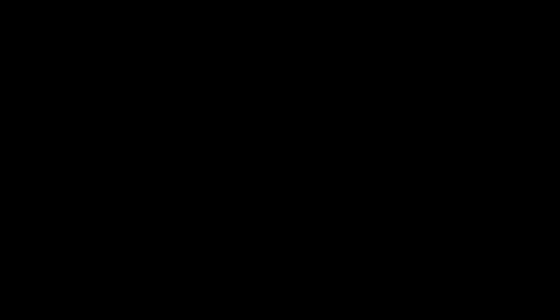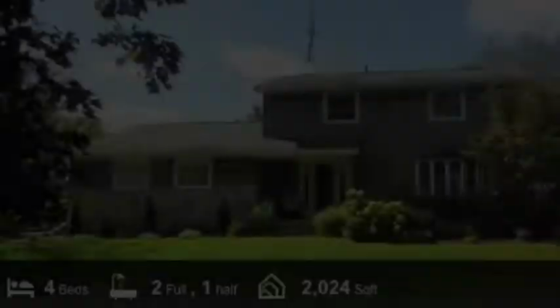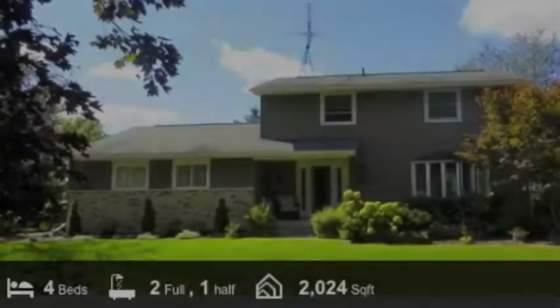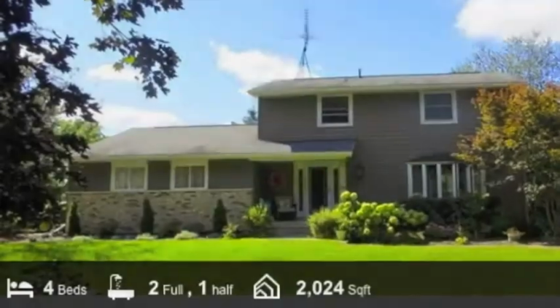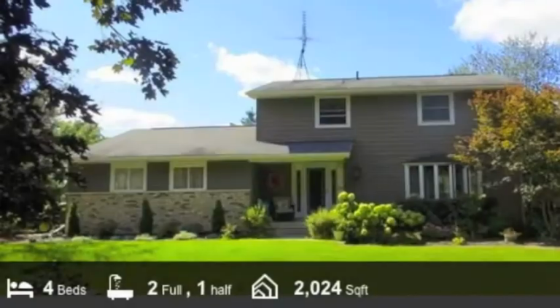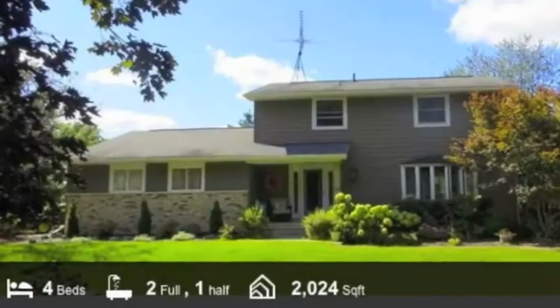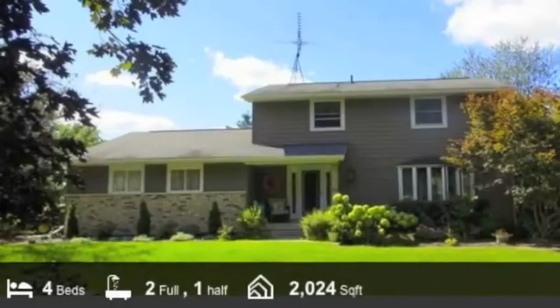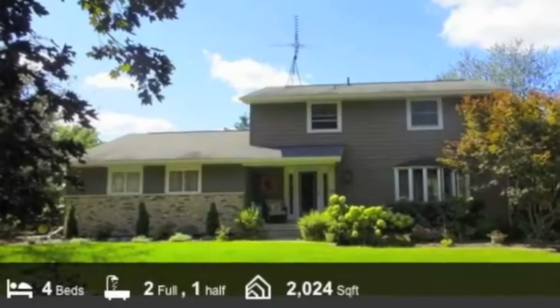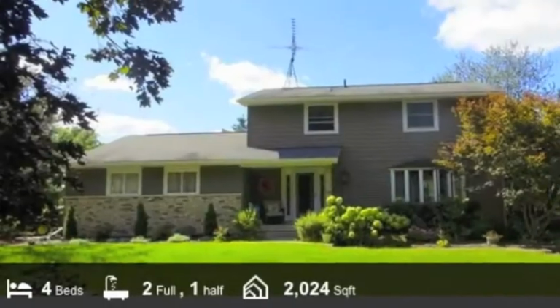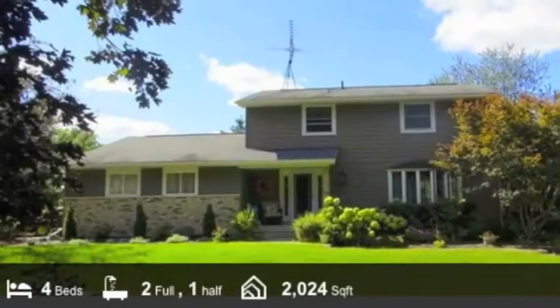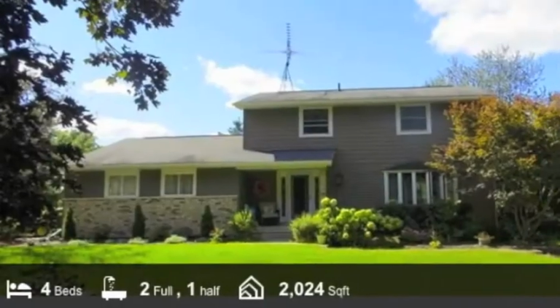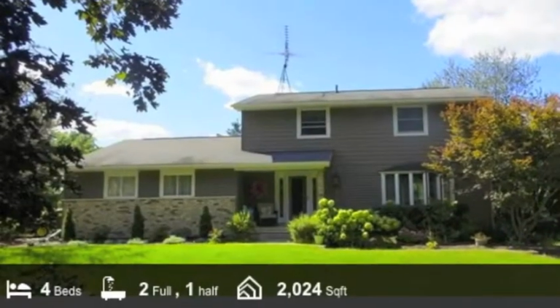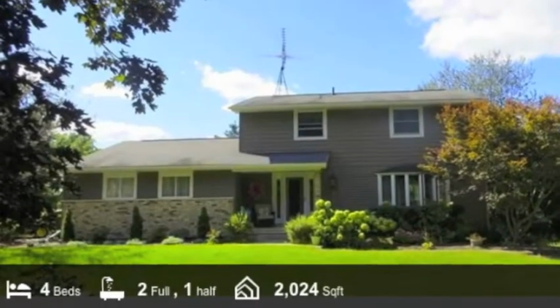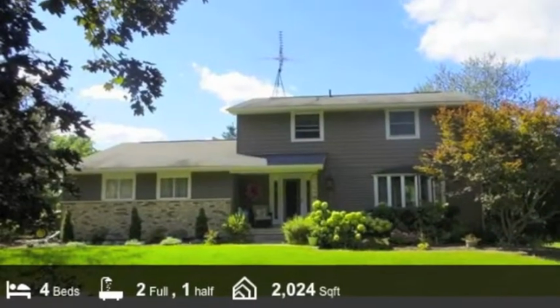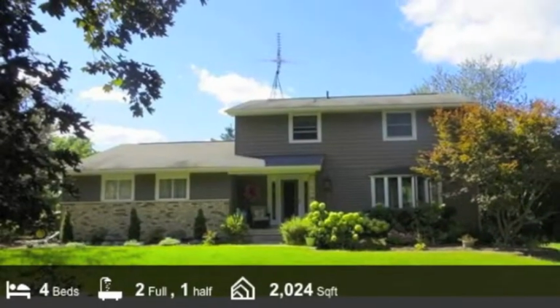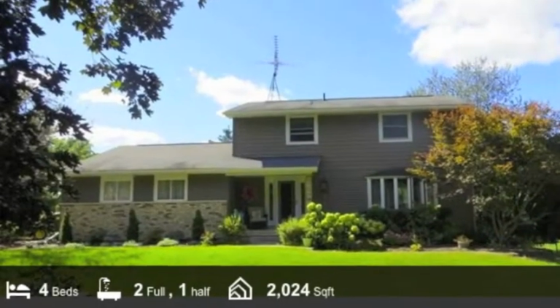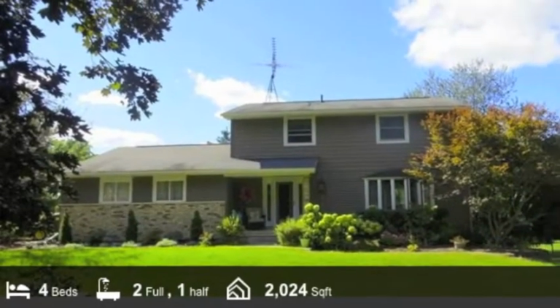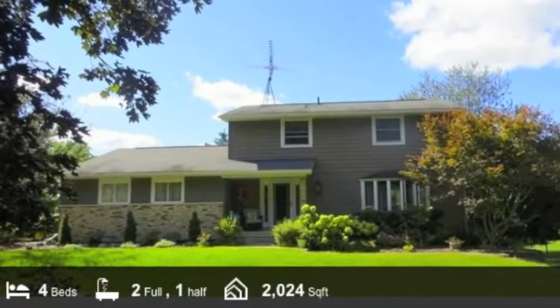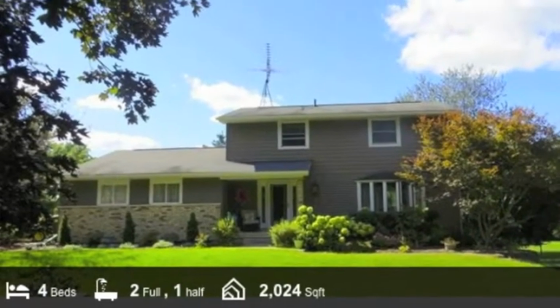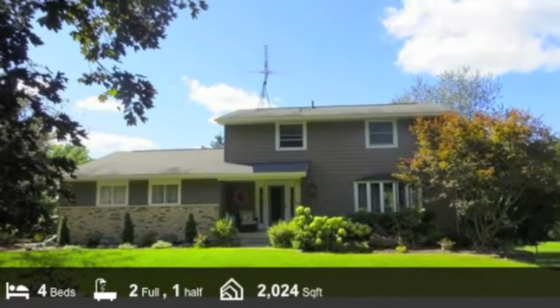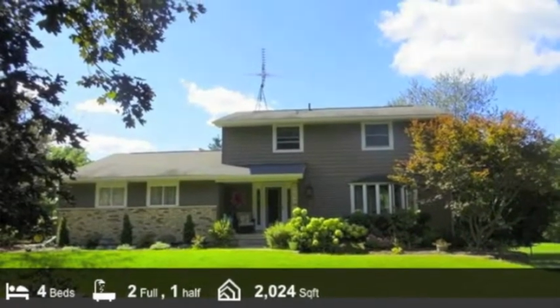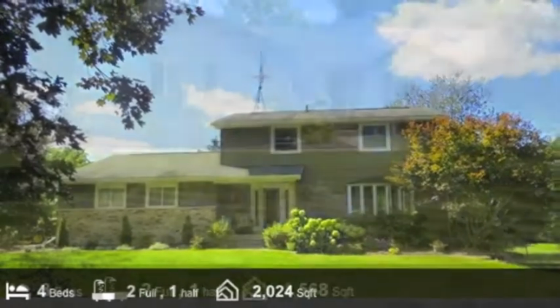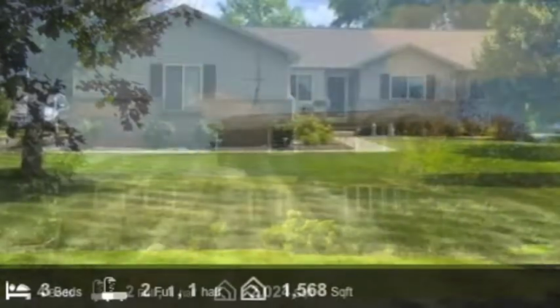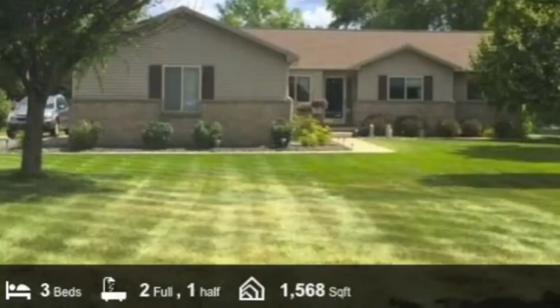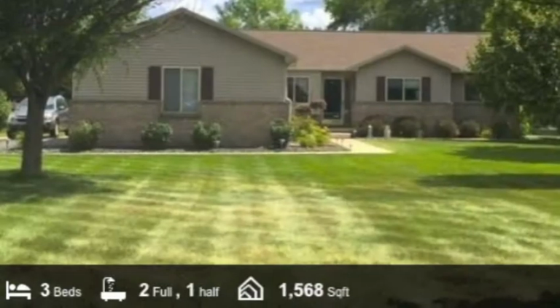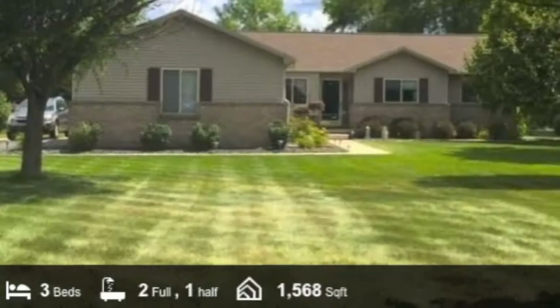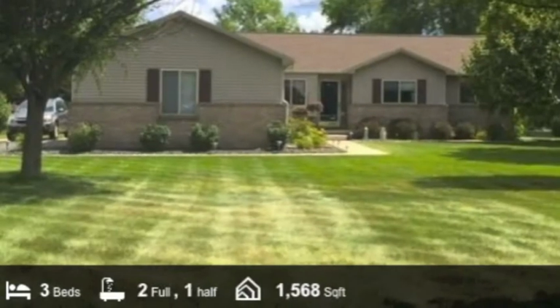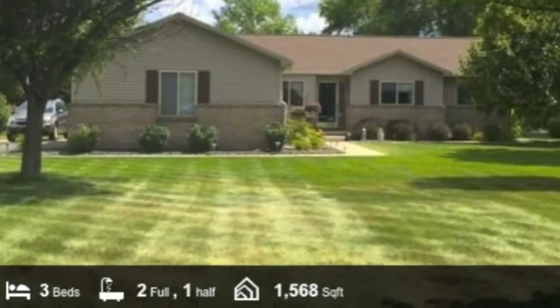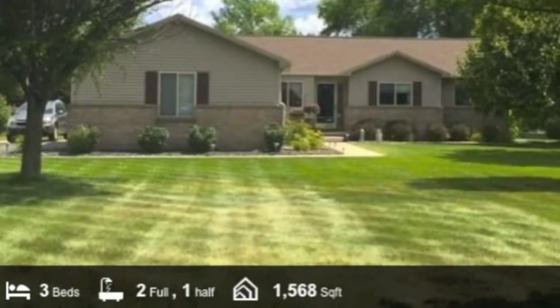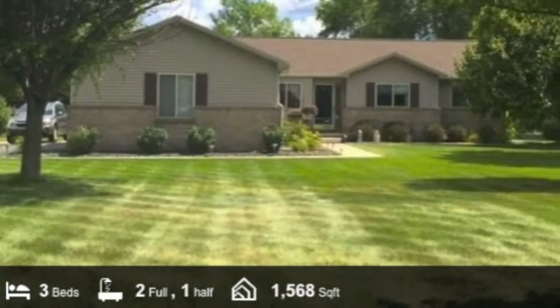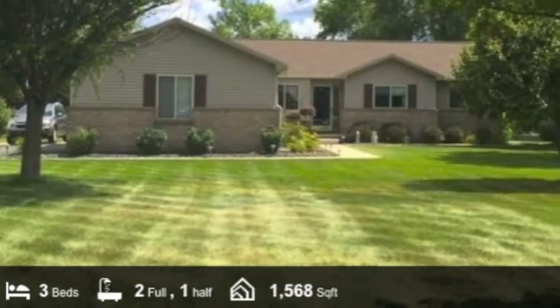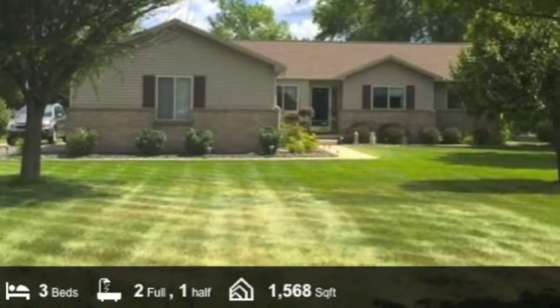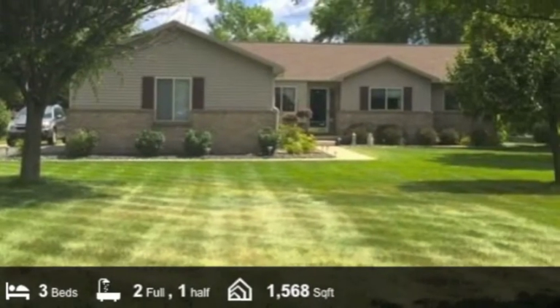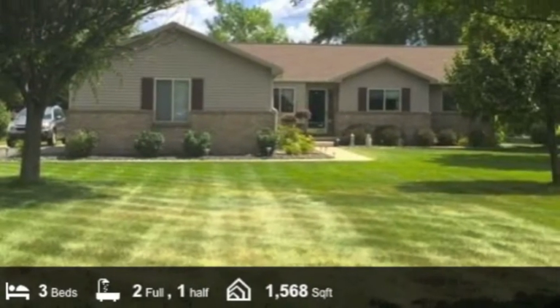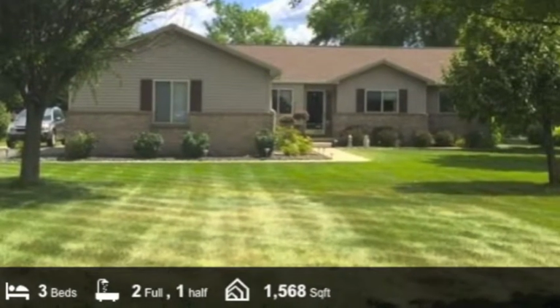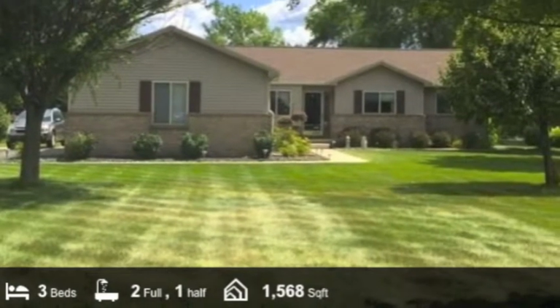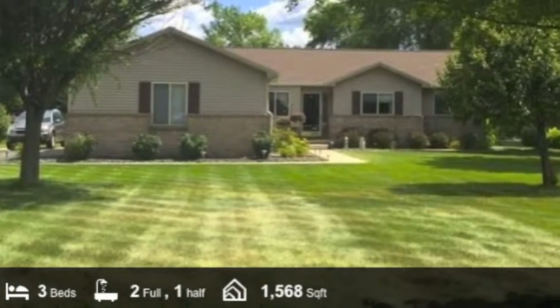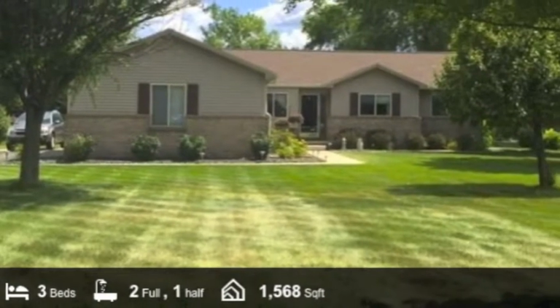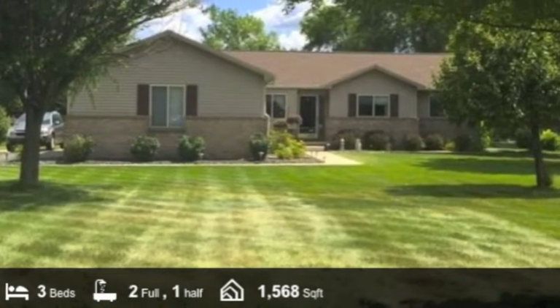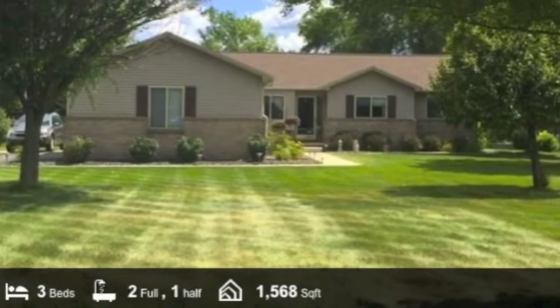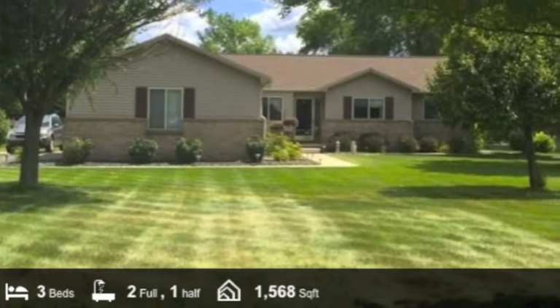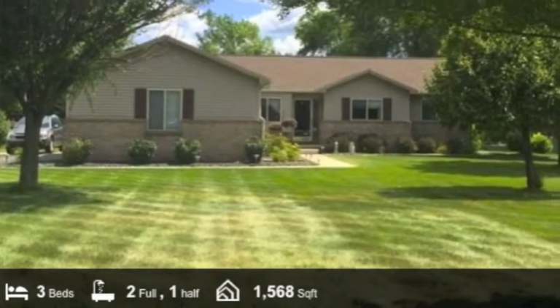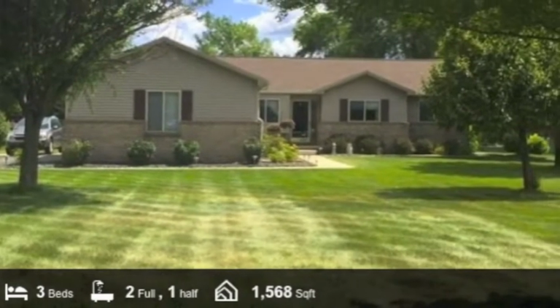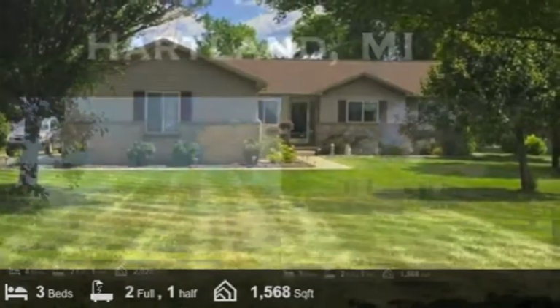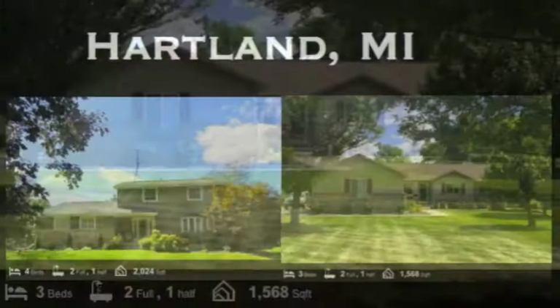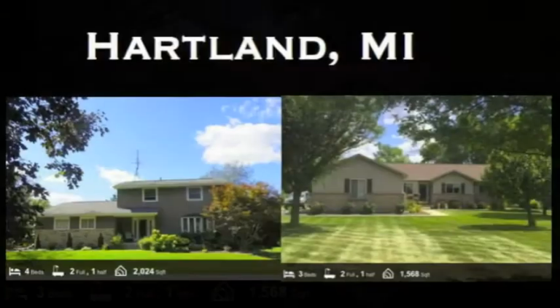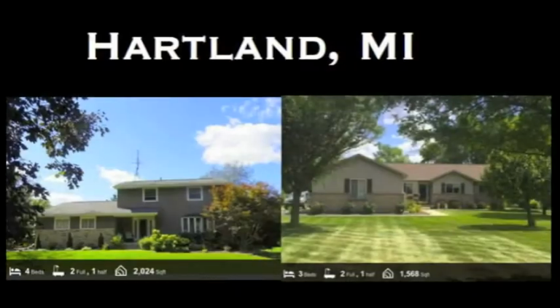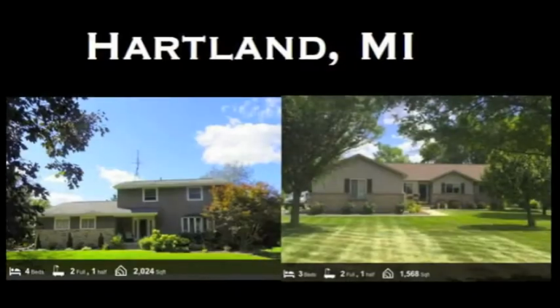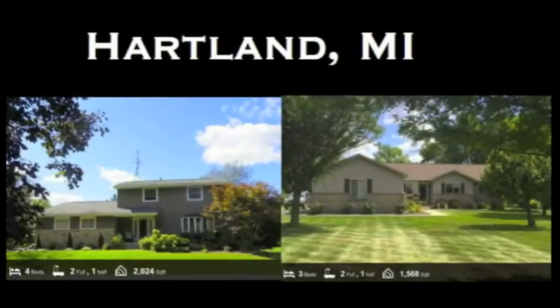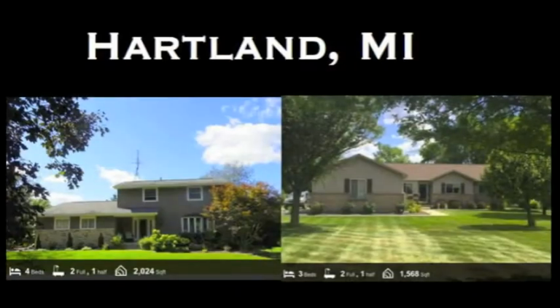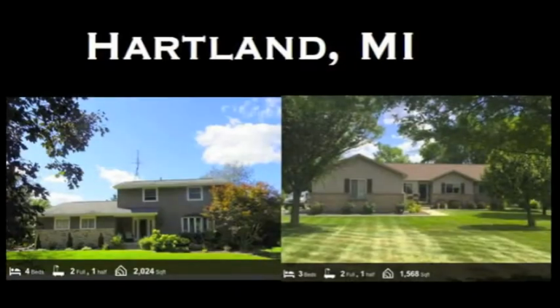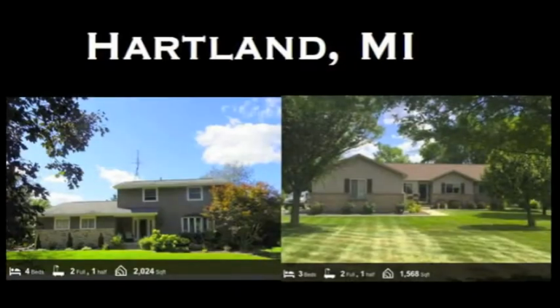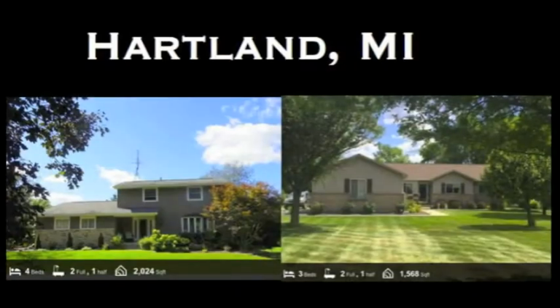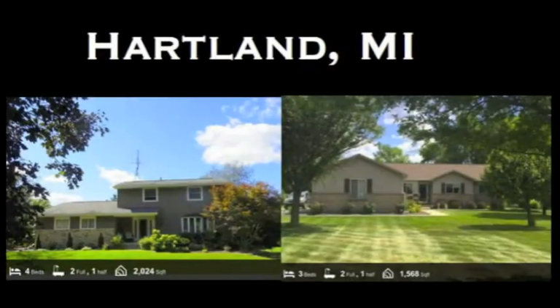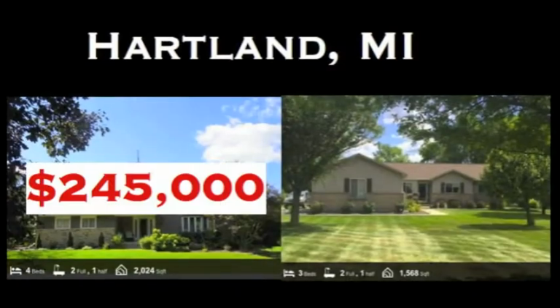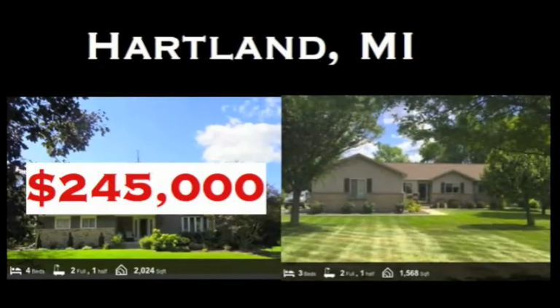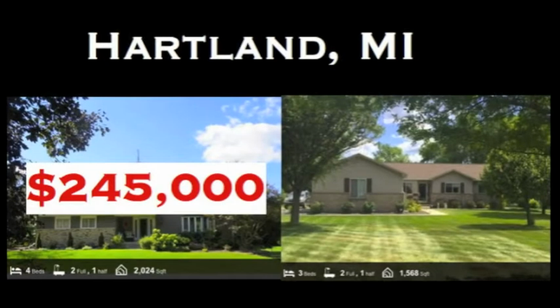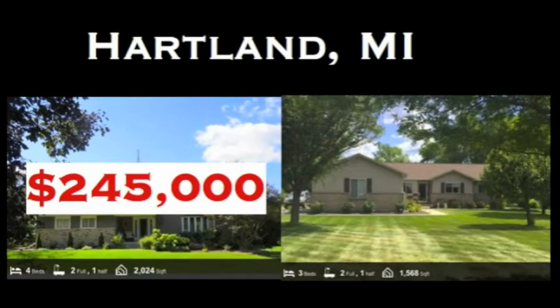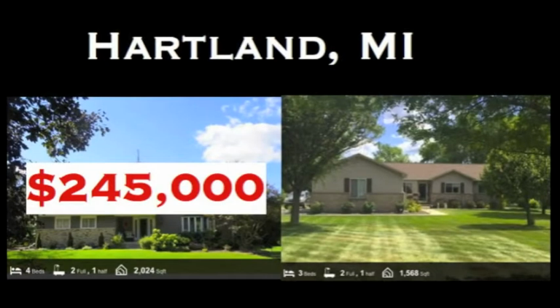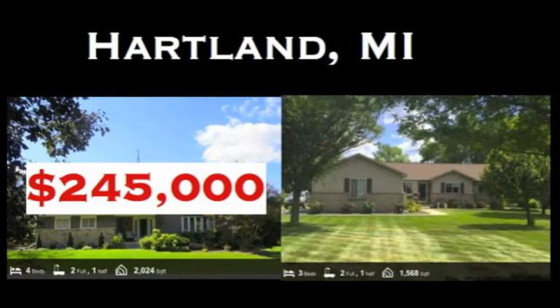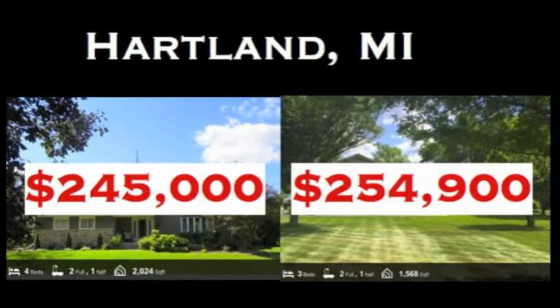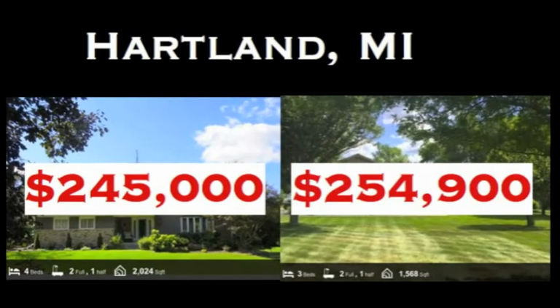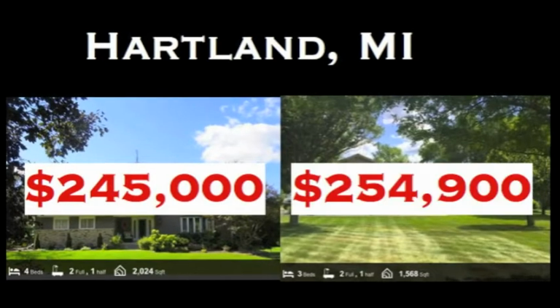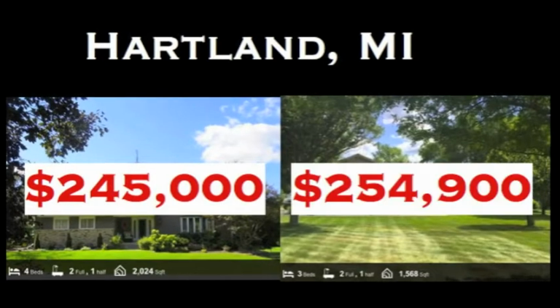There are many home options around the area, but there's one big difference. Hidden Ponds gives you a bang for your buck compared to the rest.